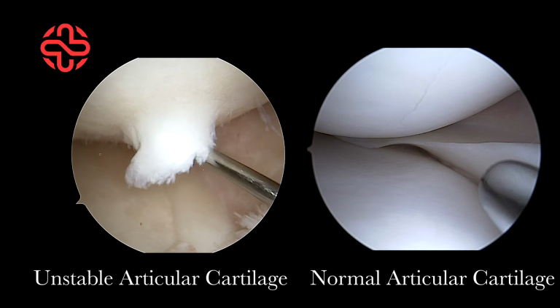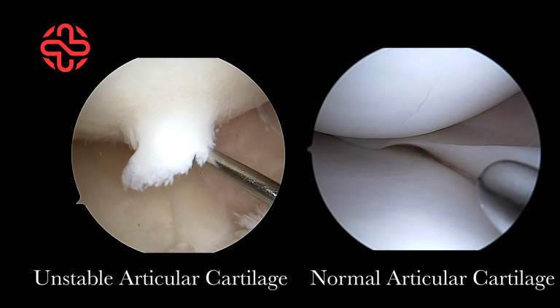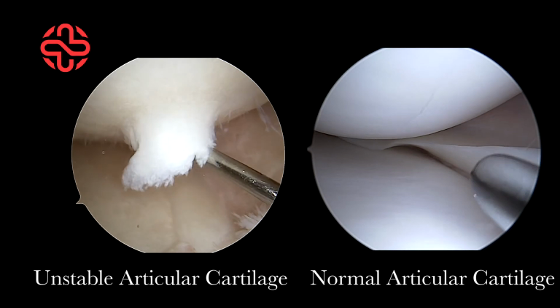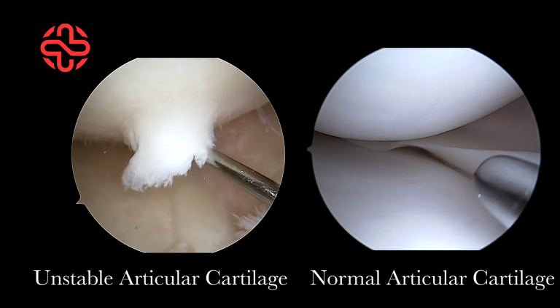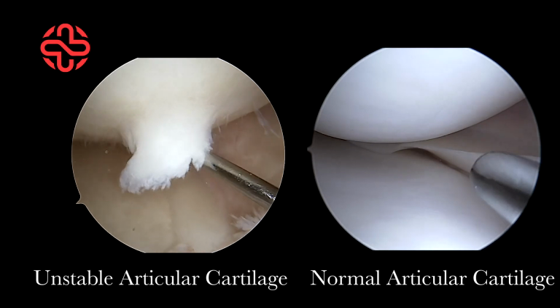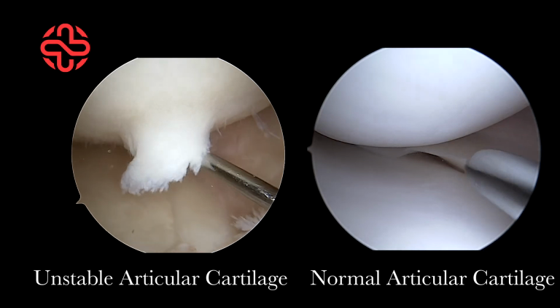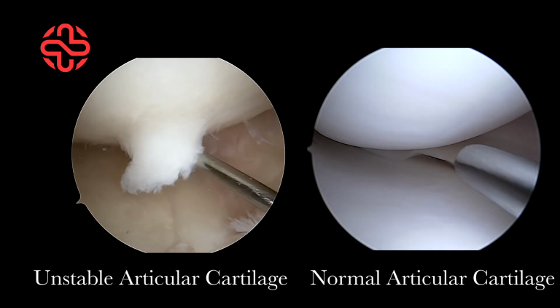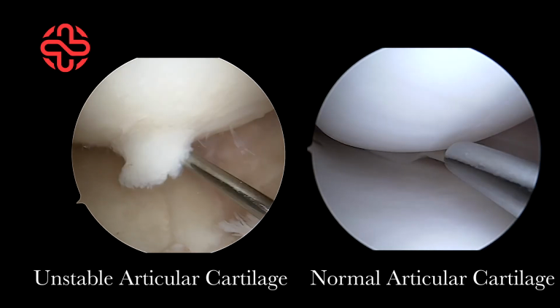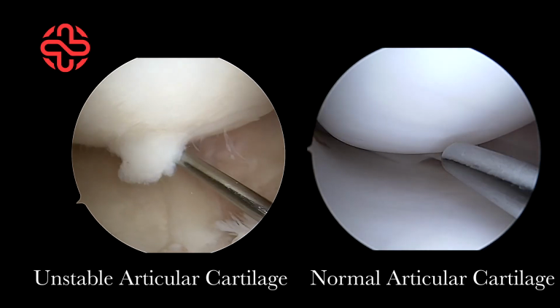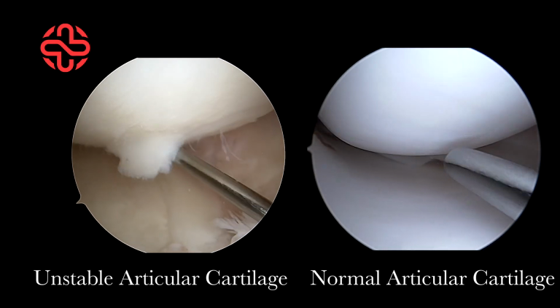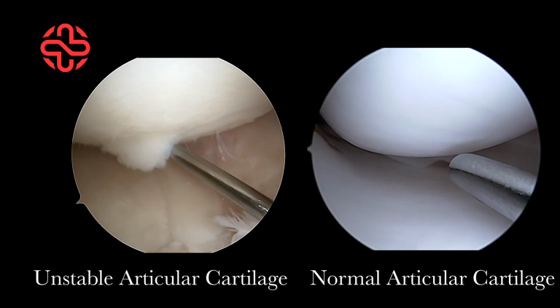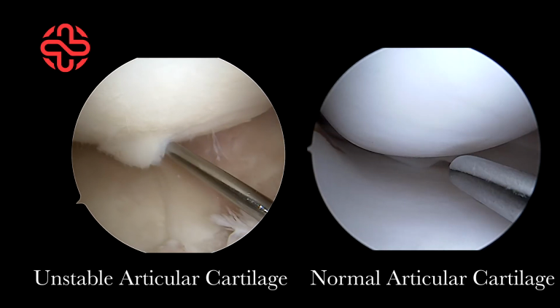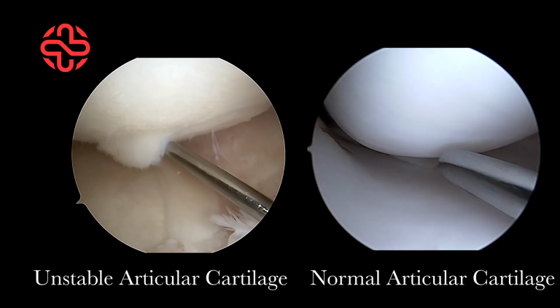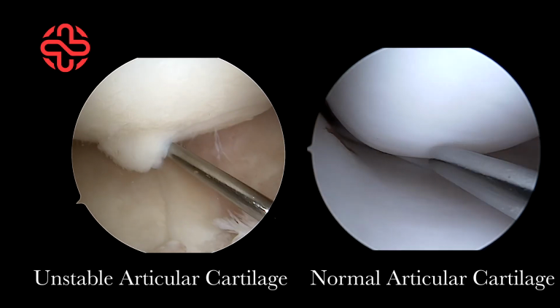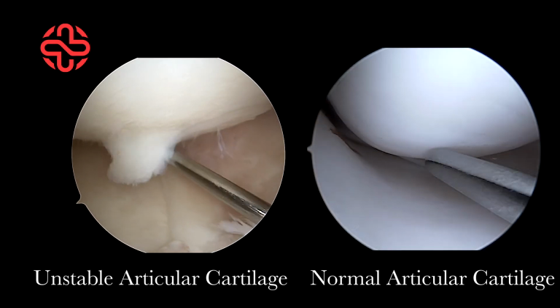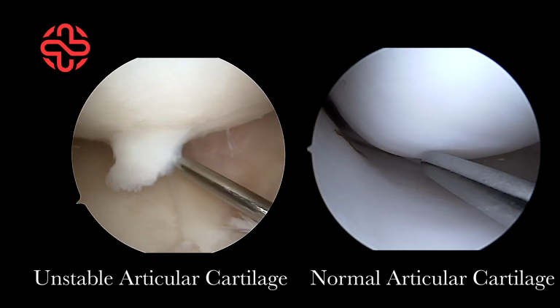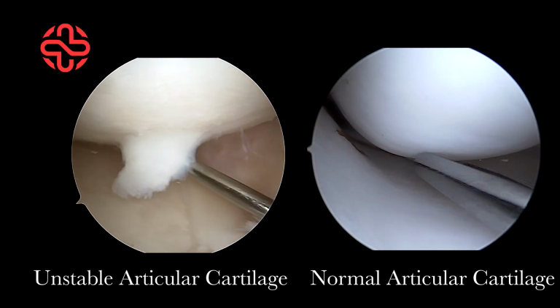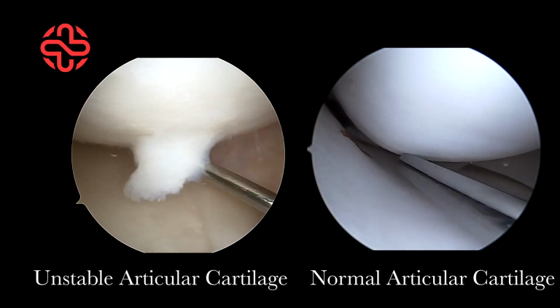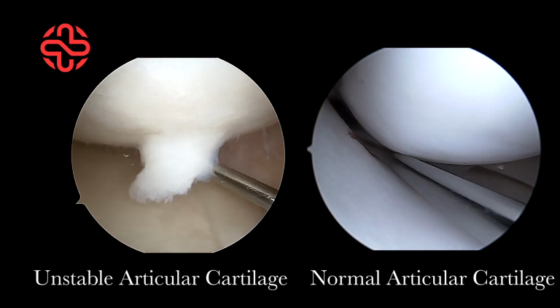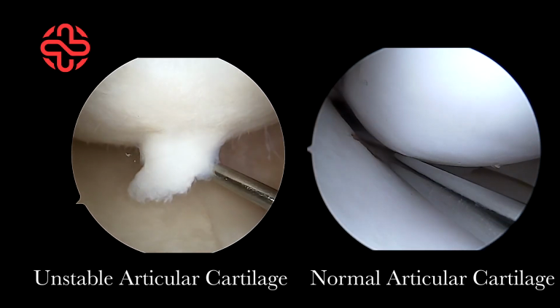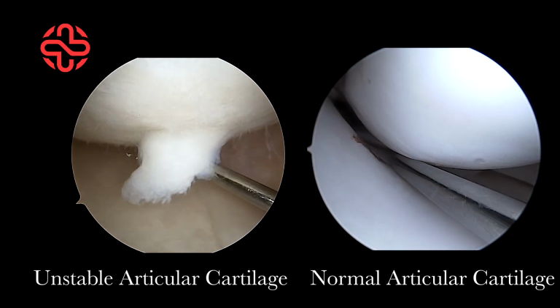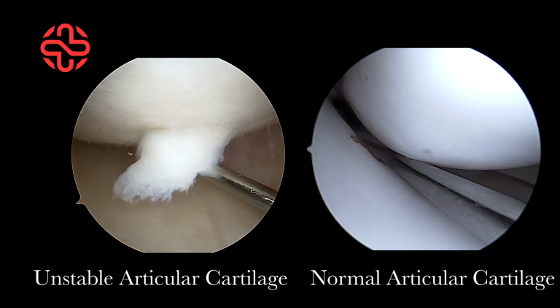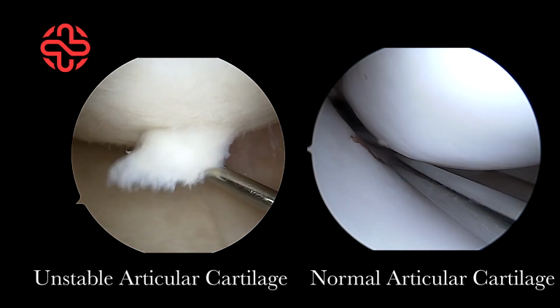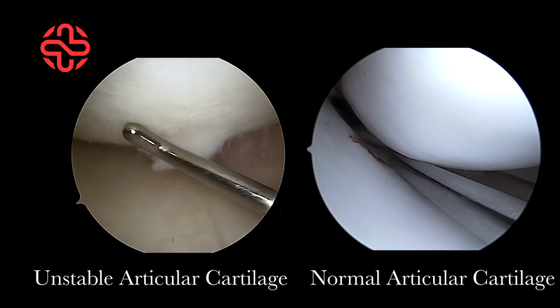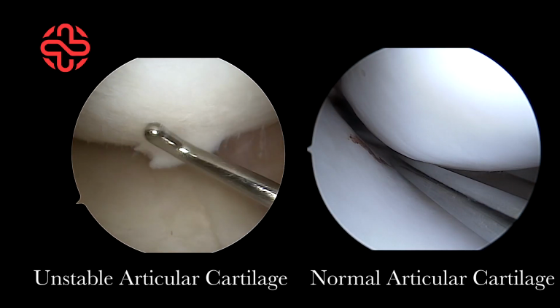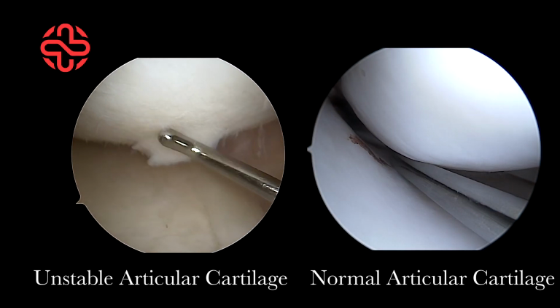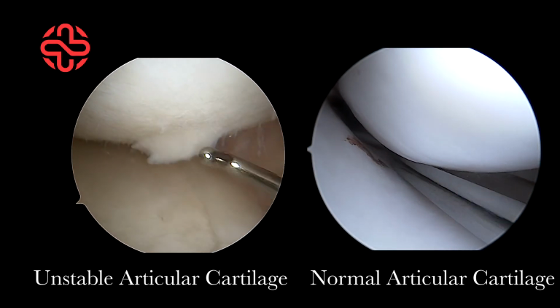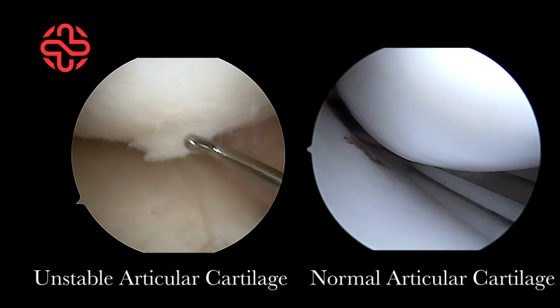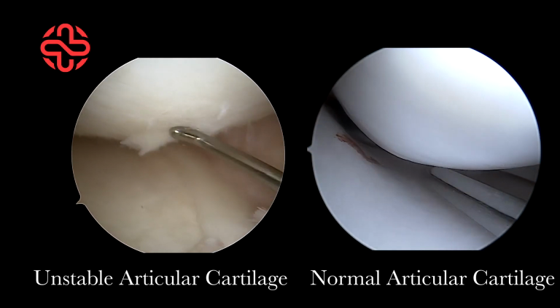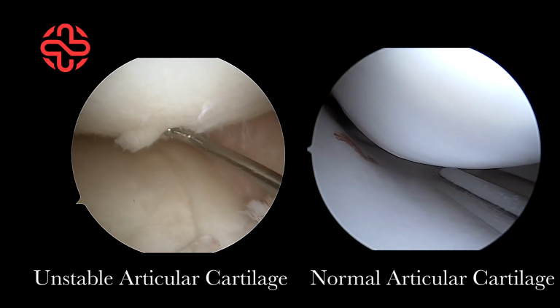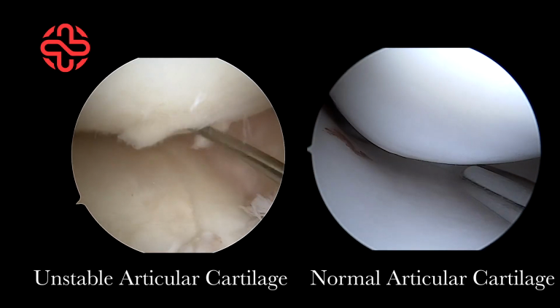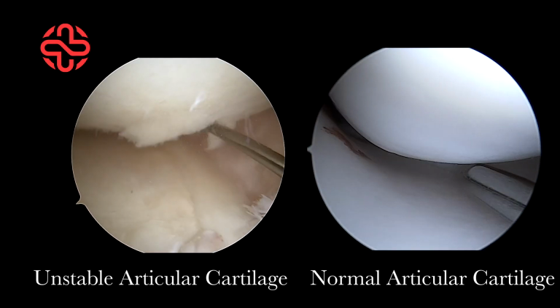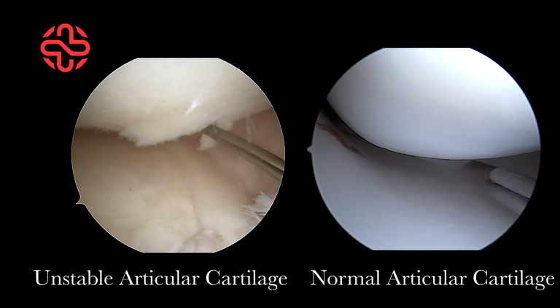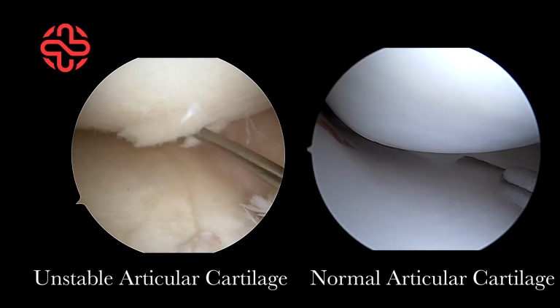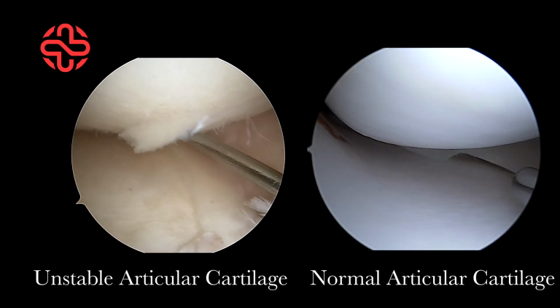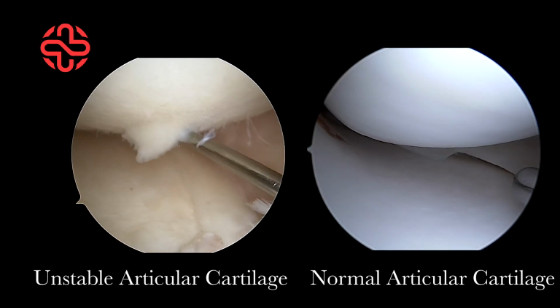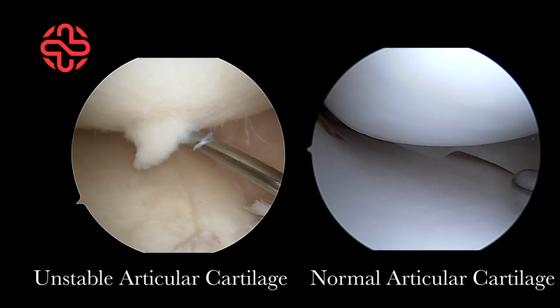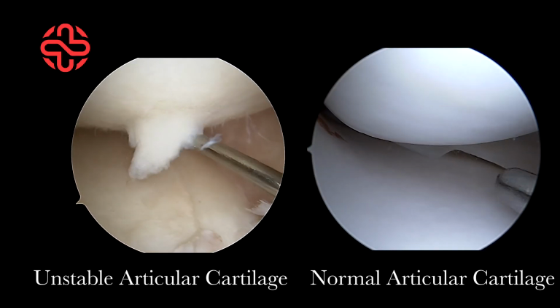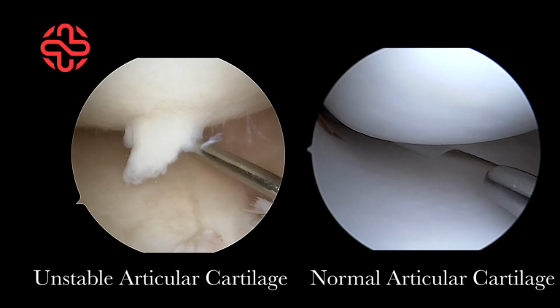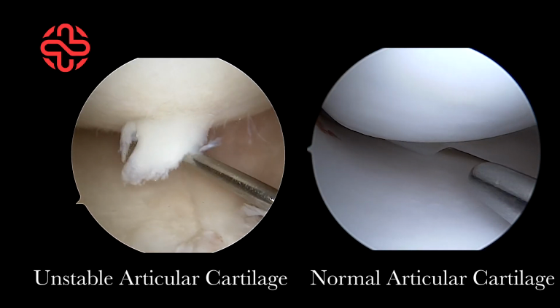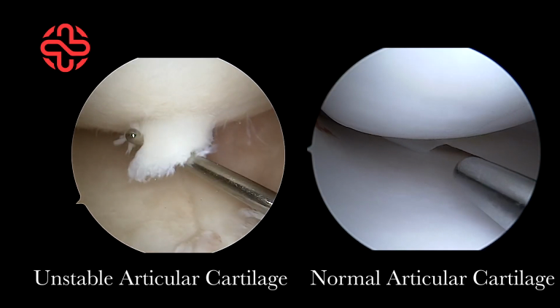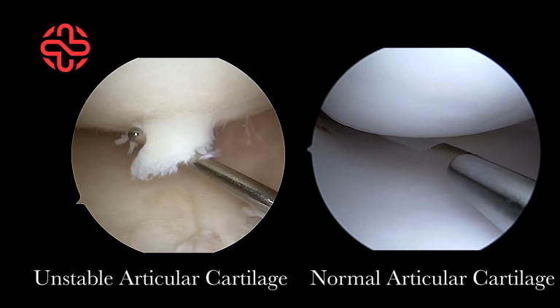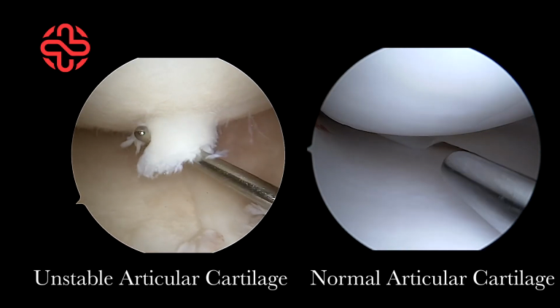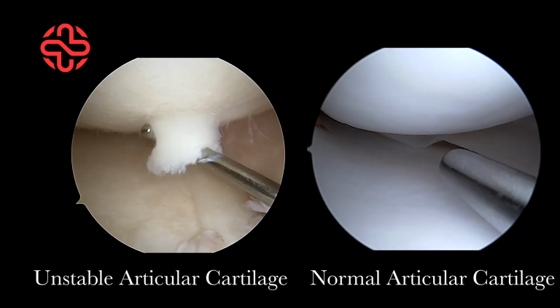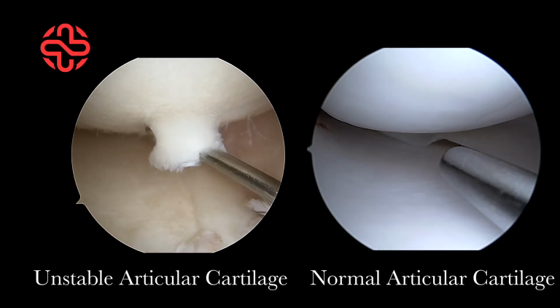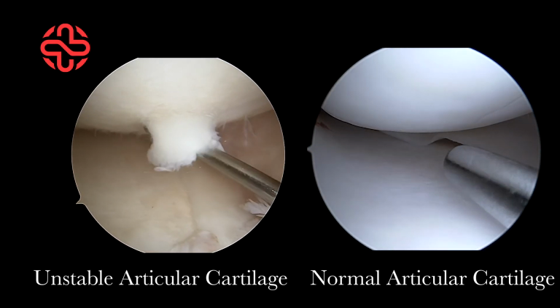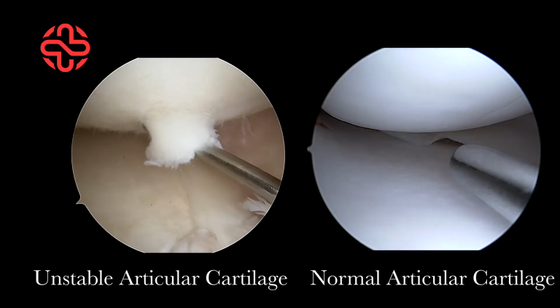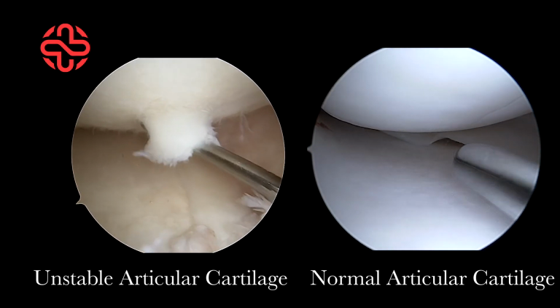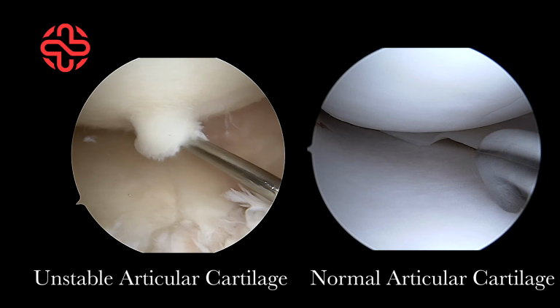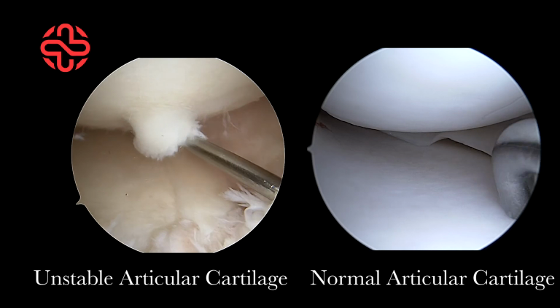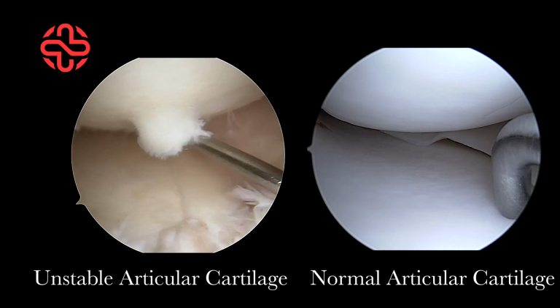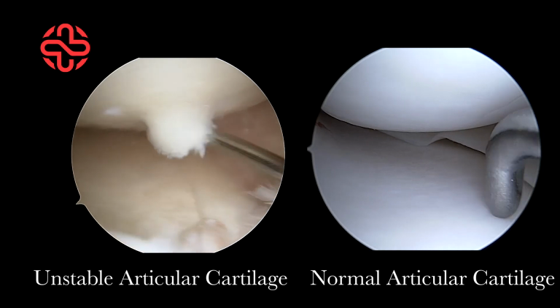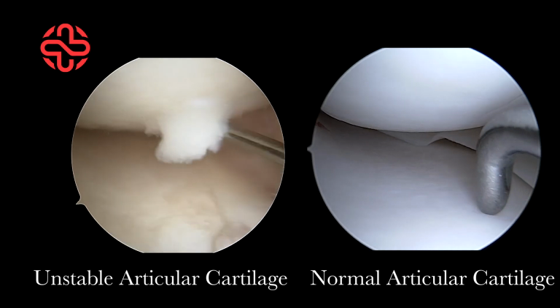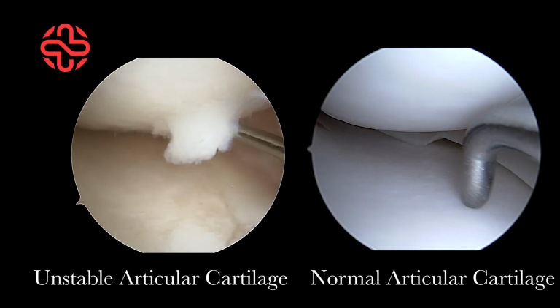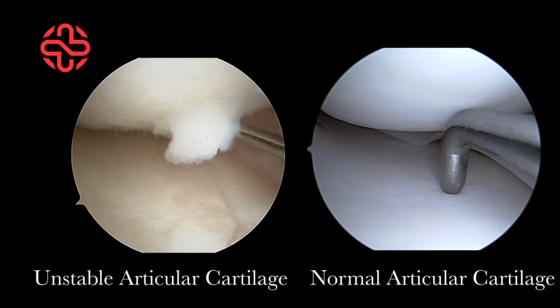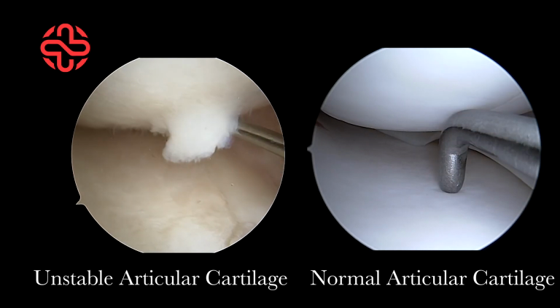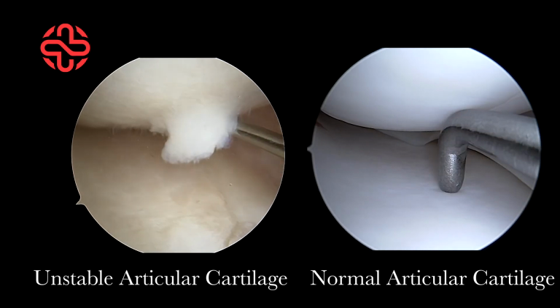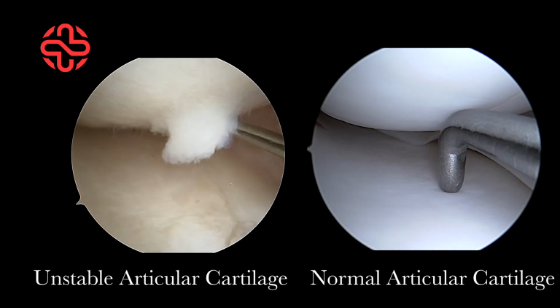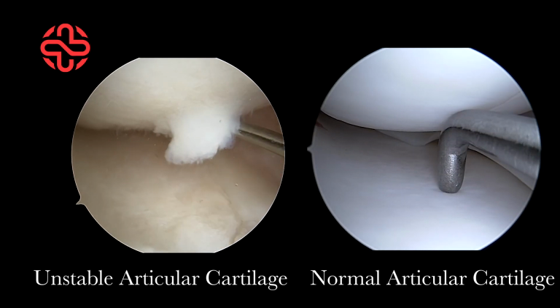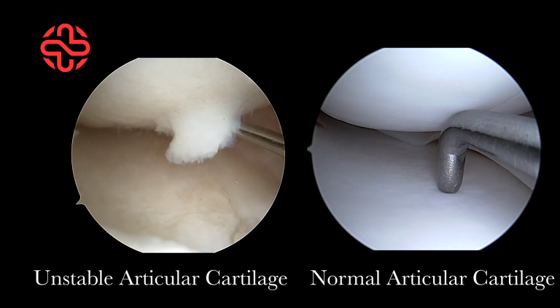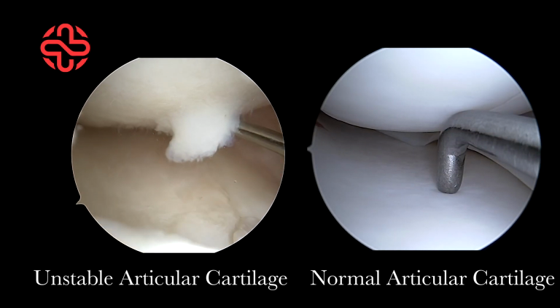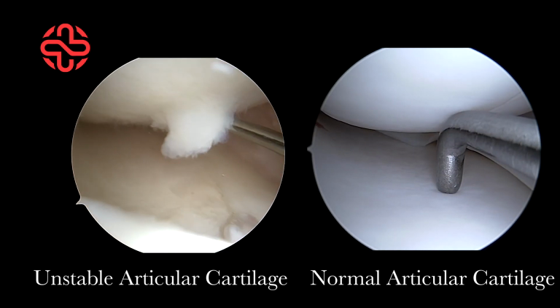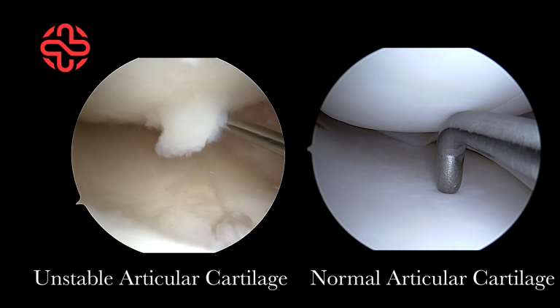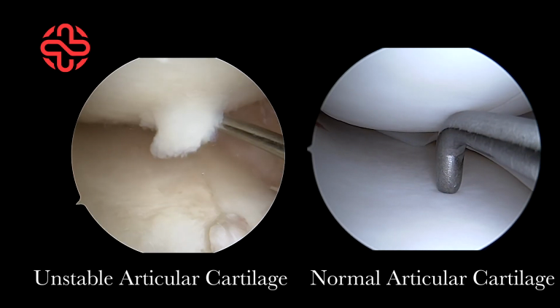This type of pathological lesion can occur in any articular joint, such as the shoulder, hip, or ankle.